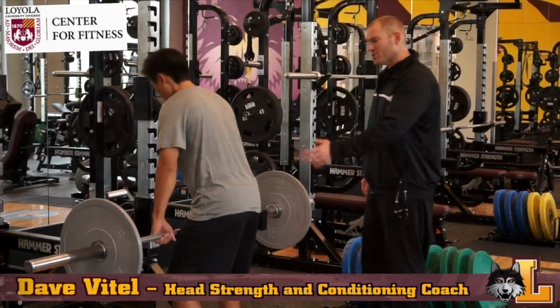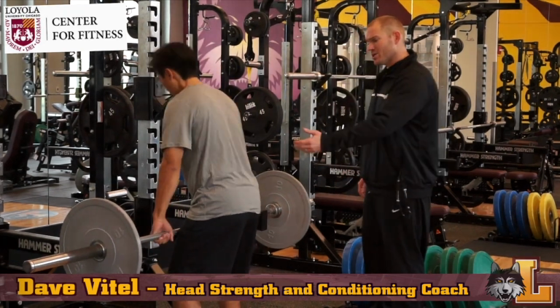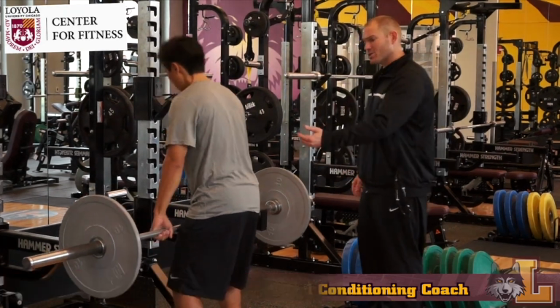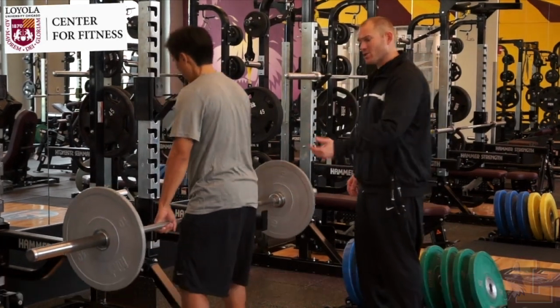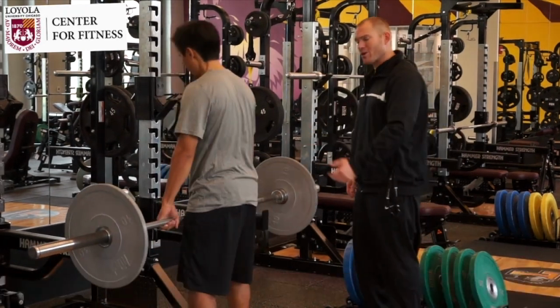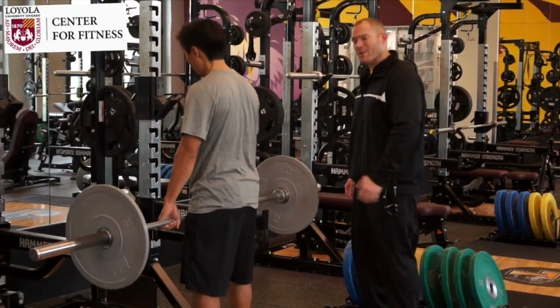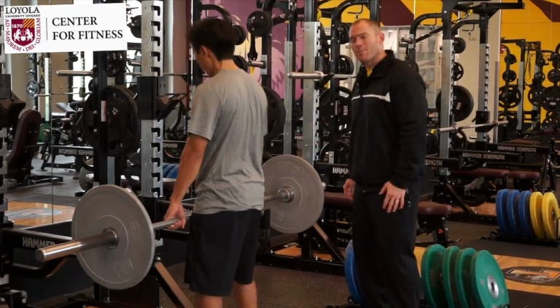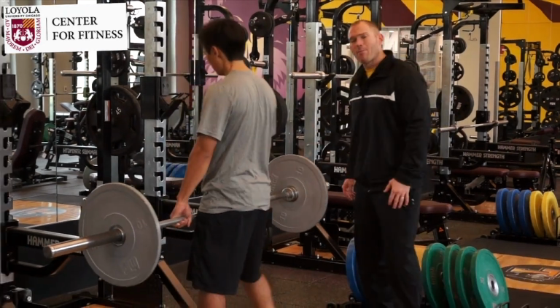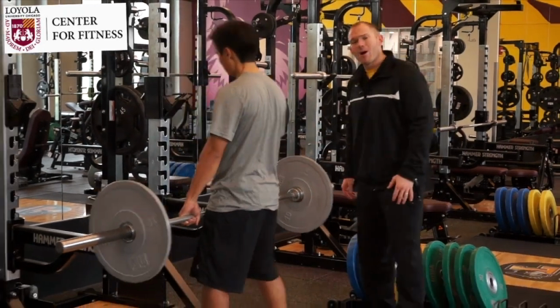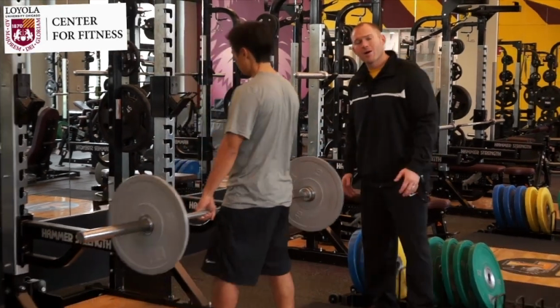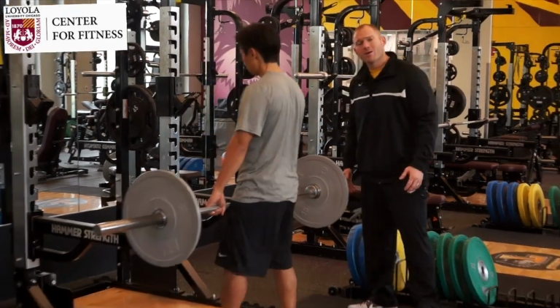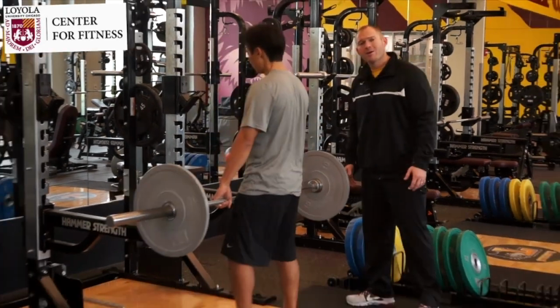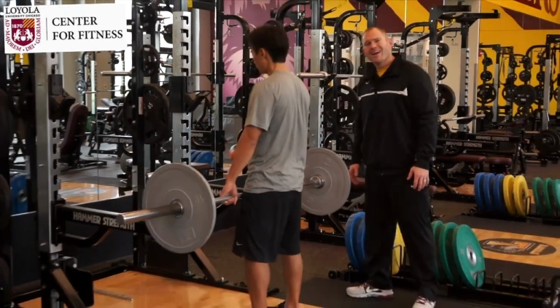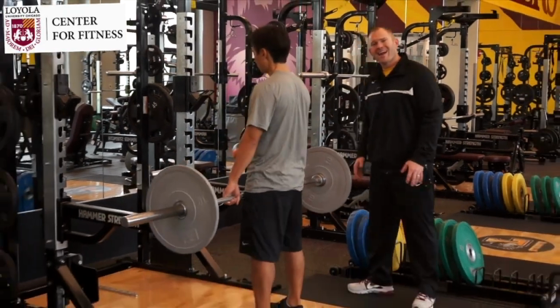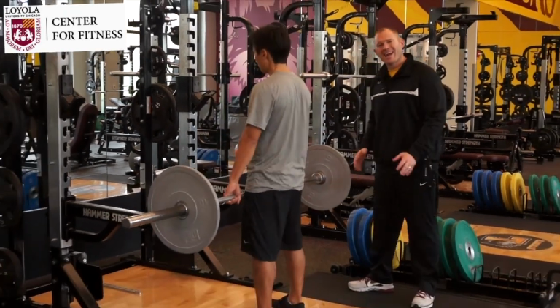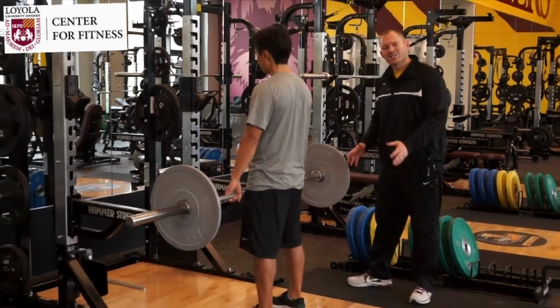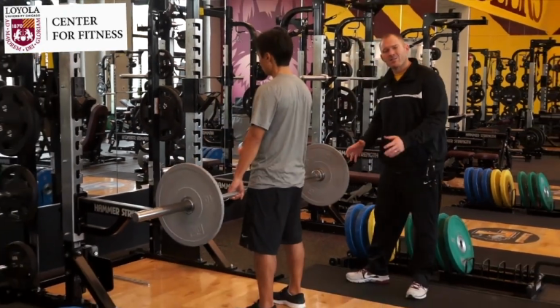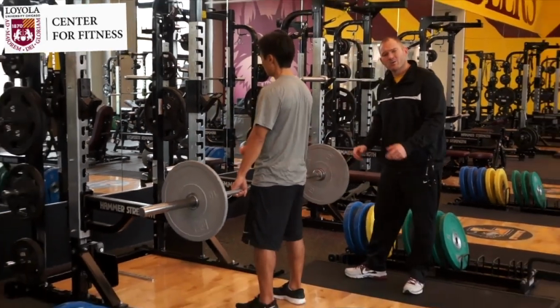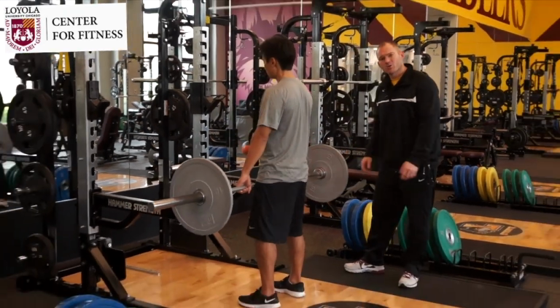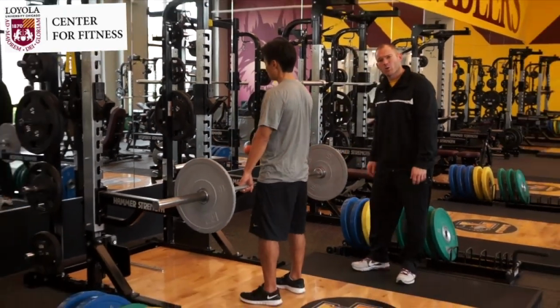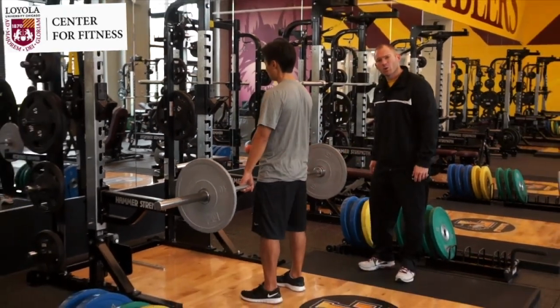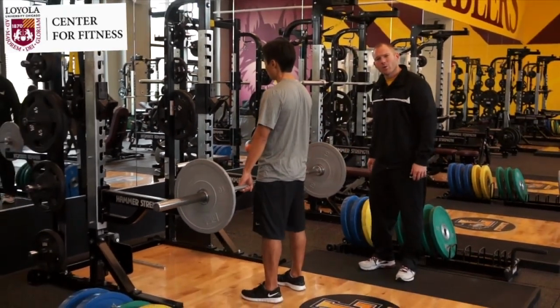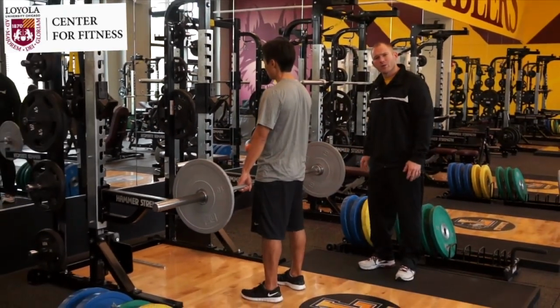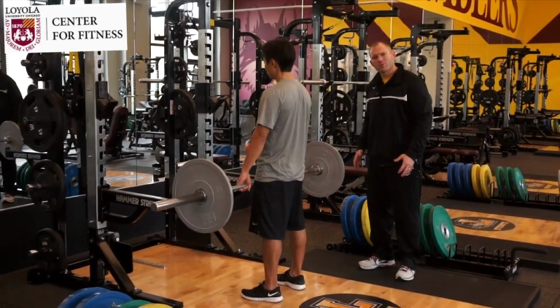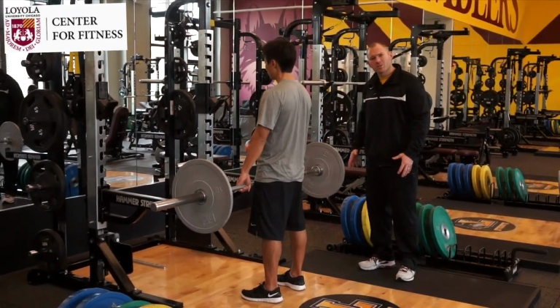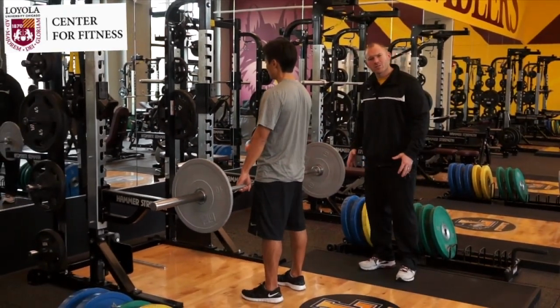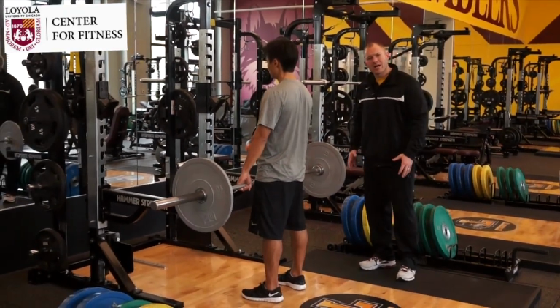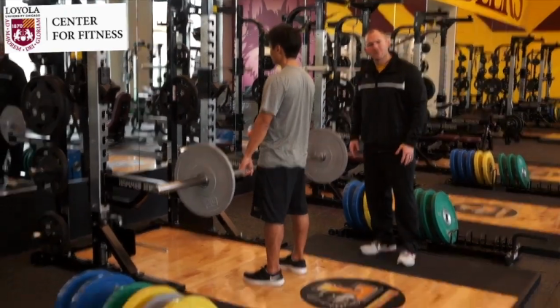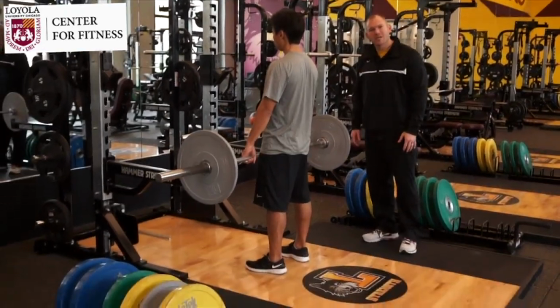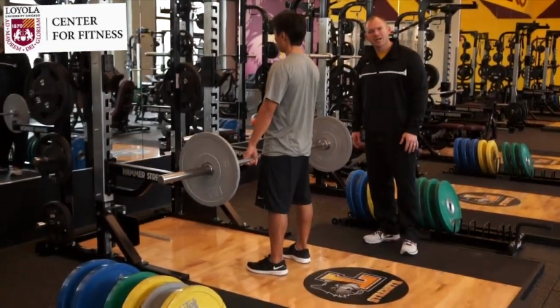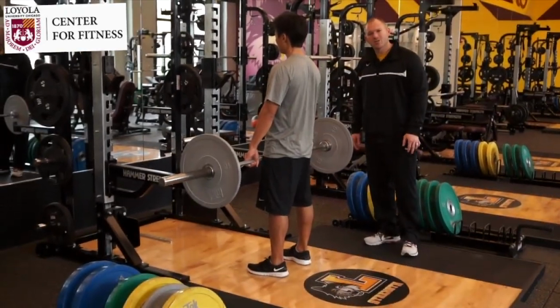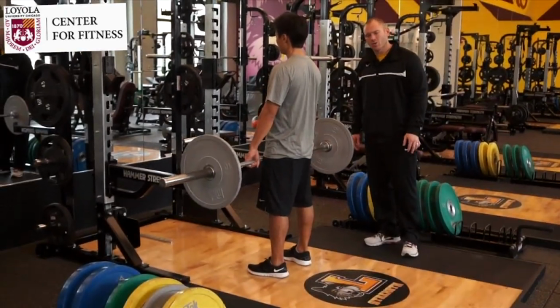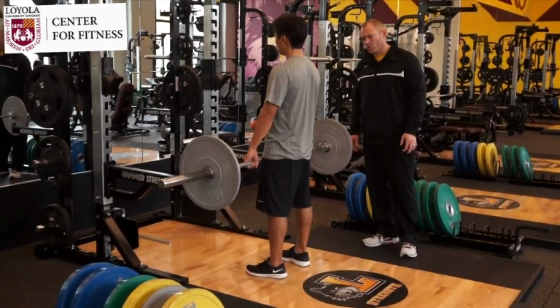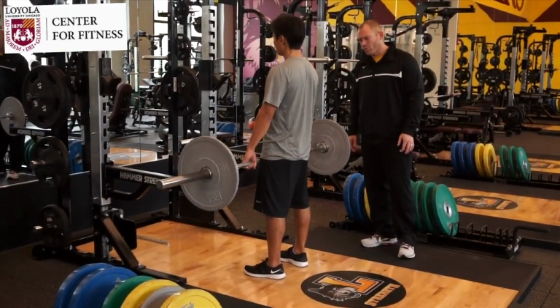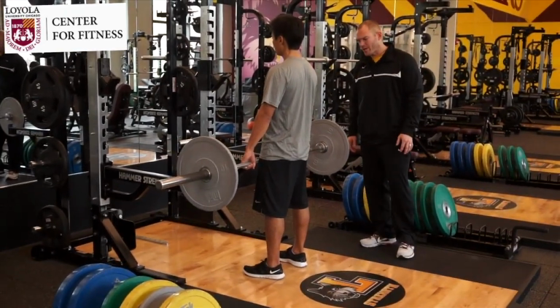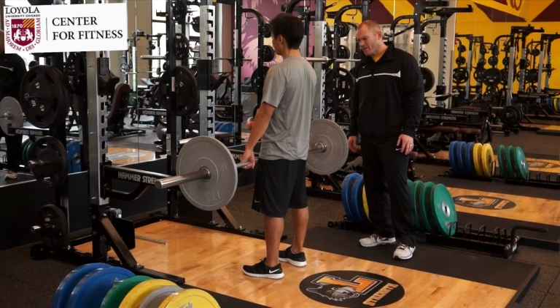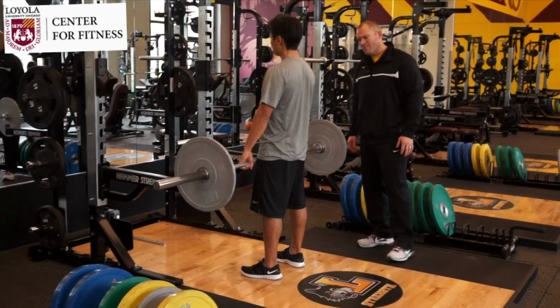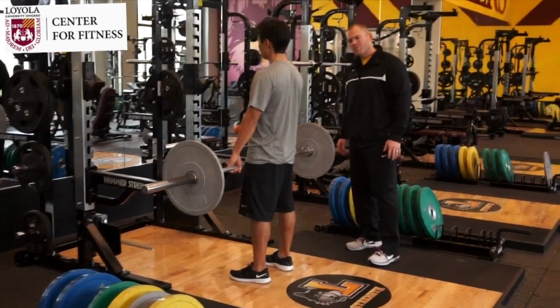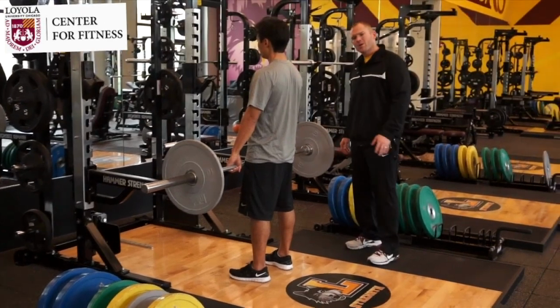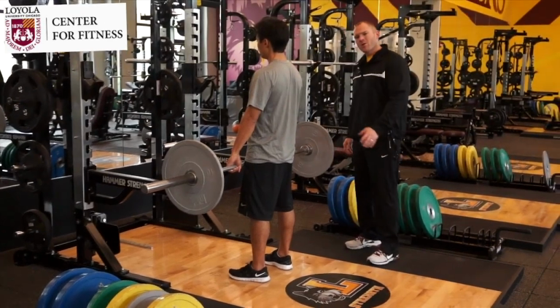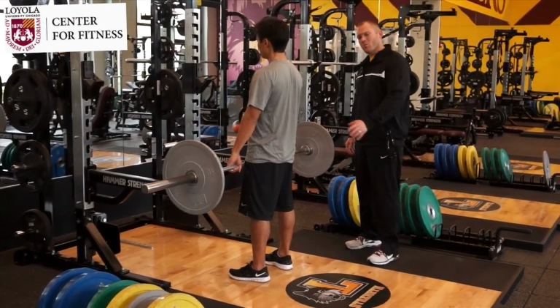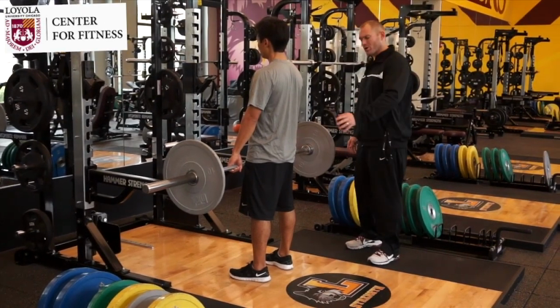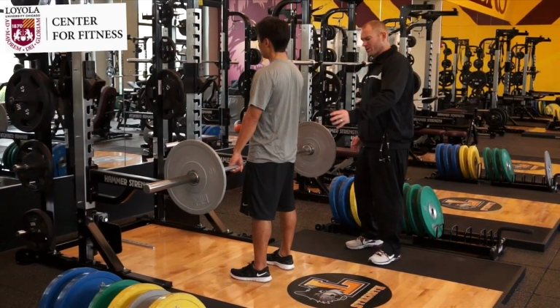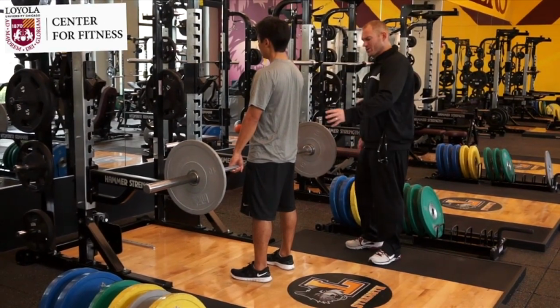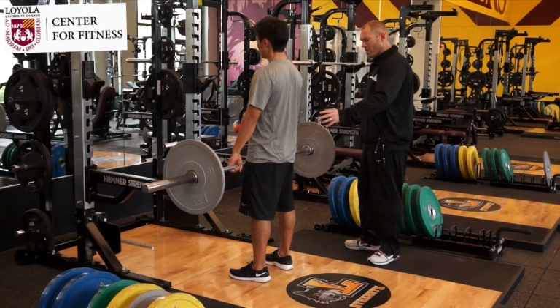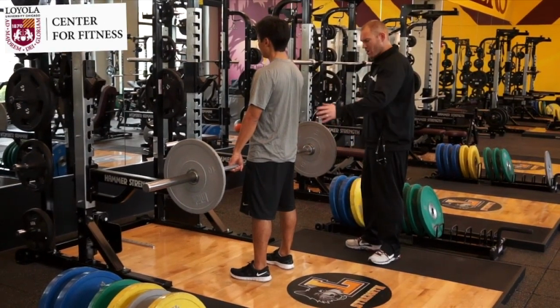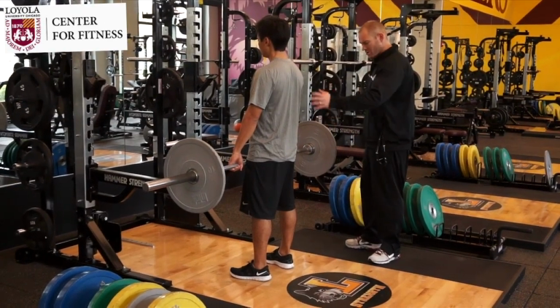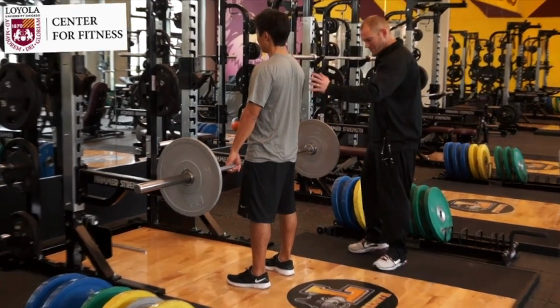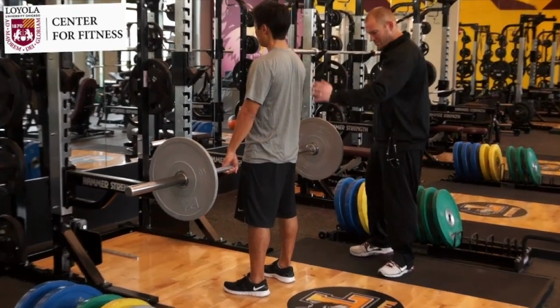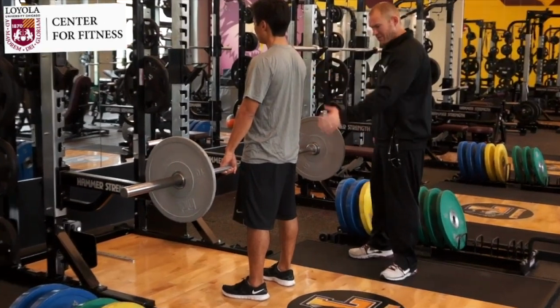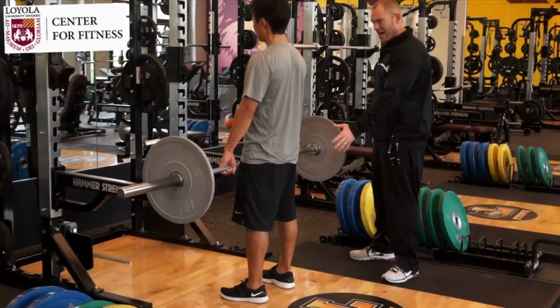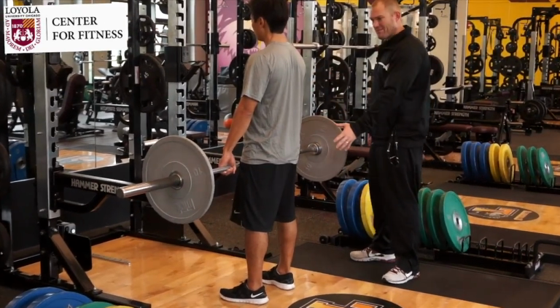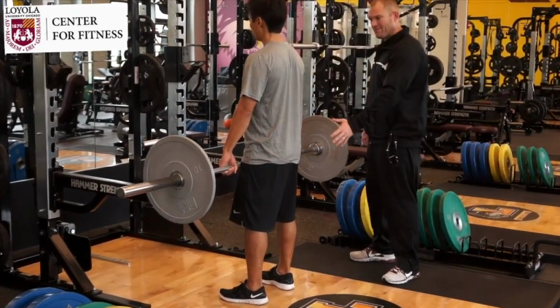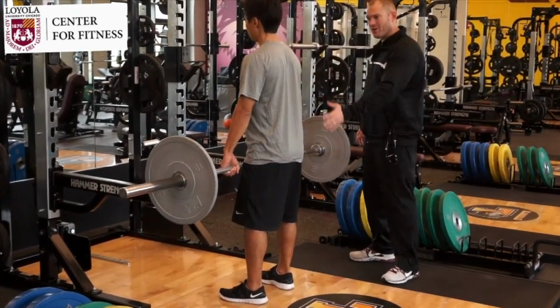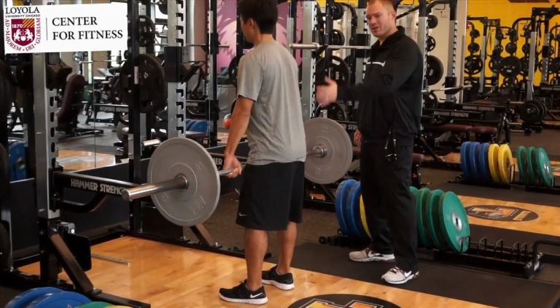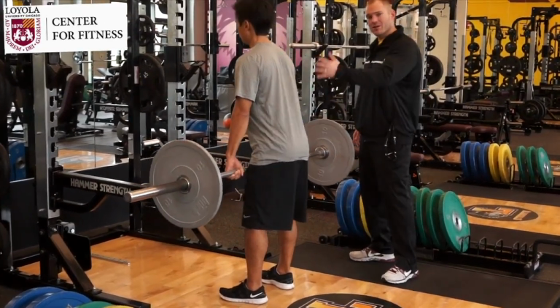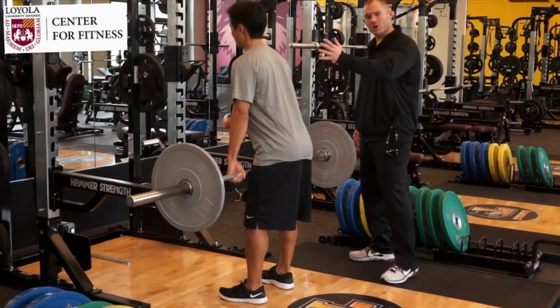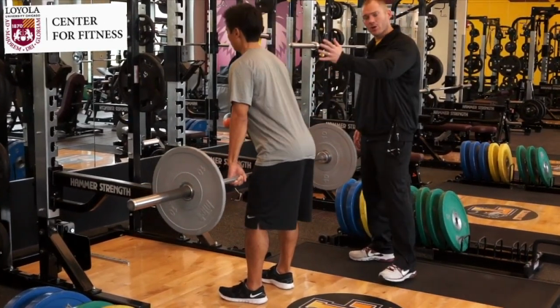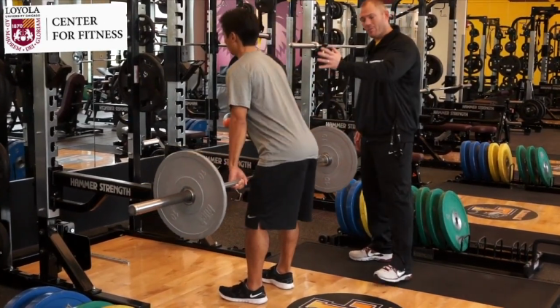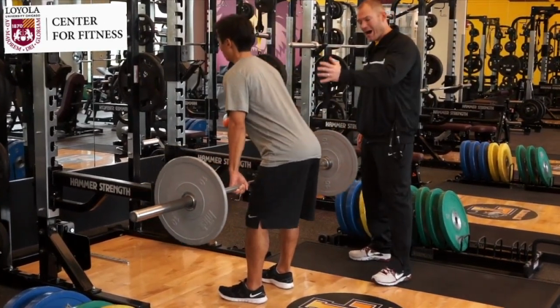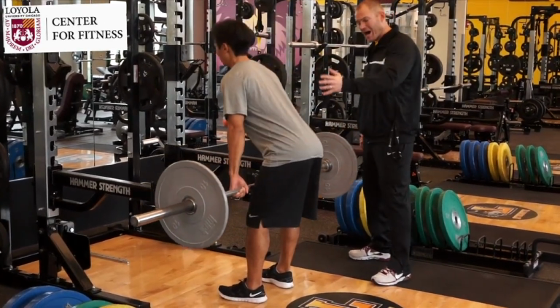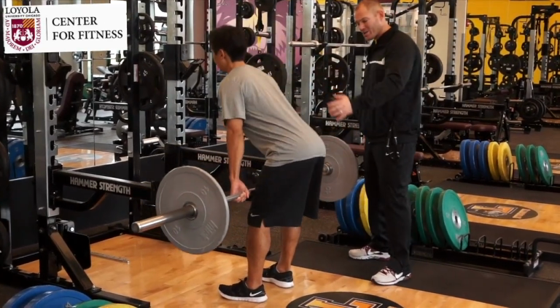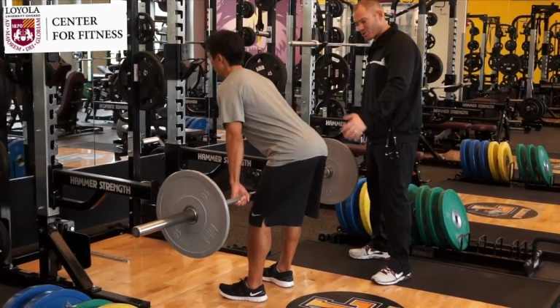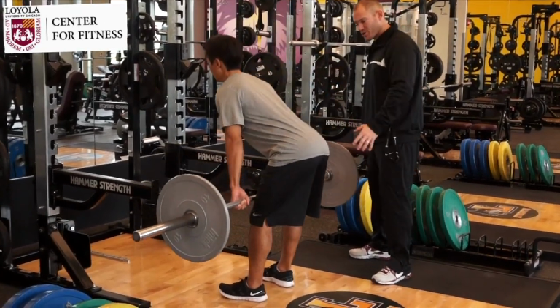Shin's going to grab the bar with hands about shoulder width or just outside shoulder width. We're going to start flat foot with good posture.